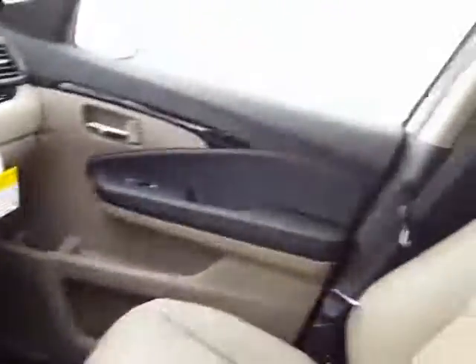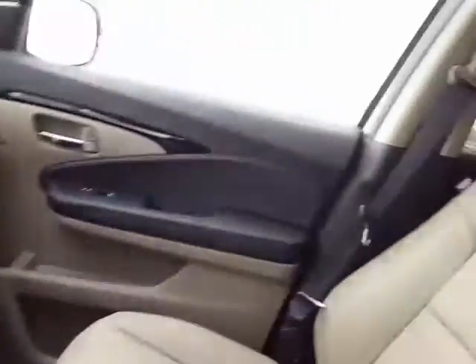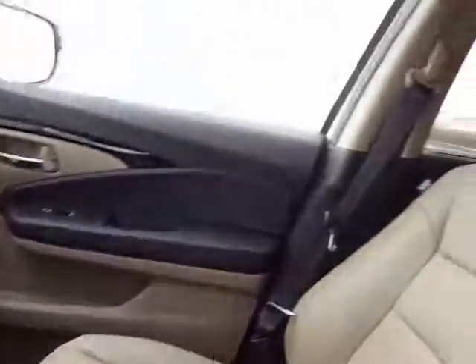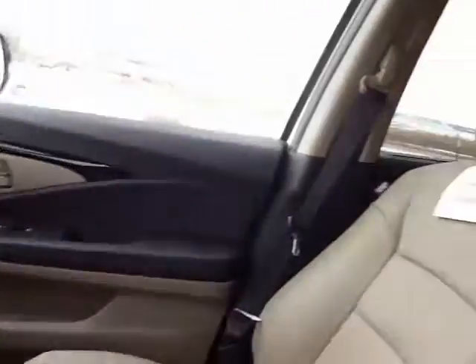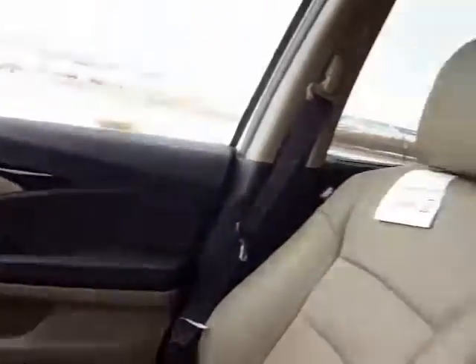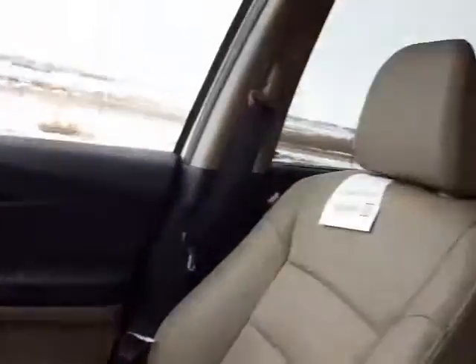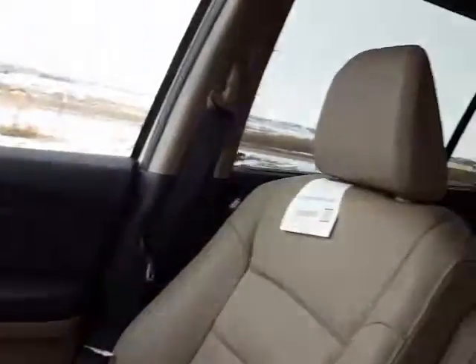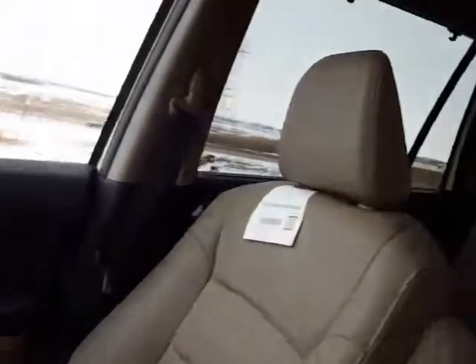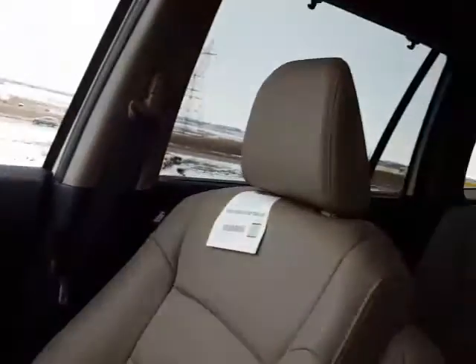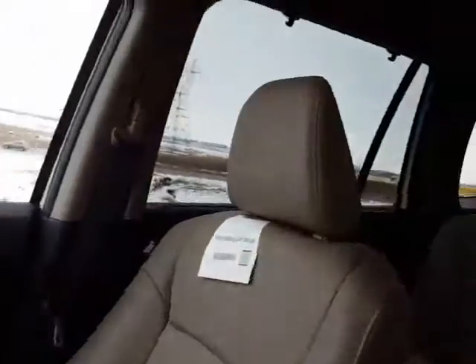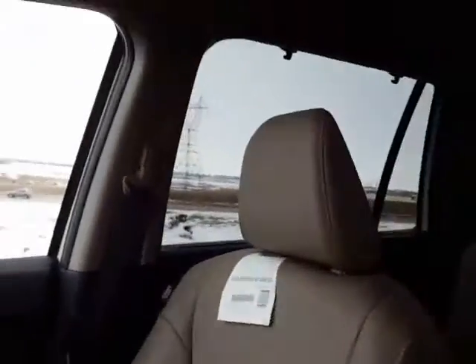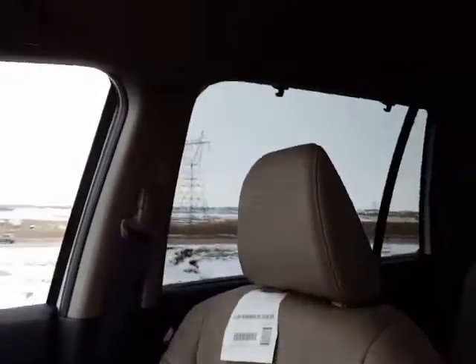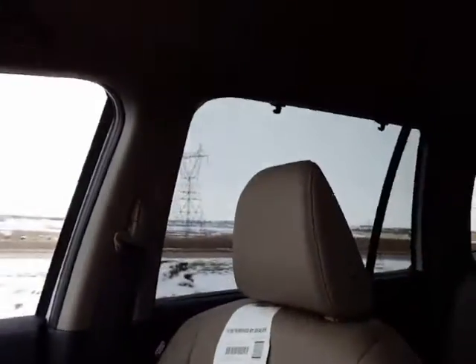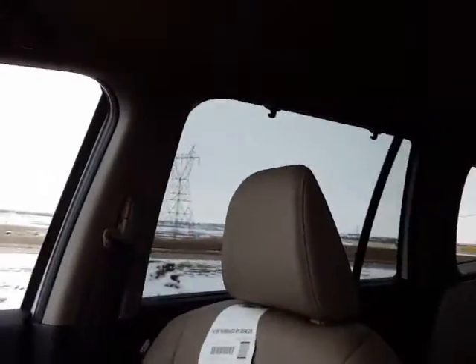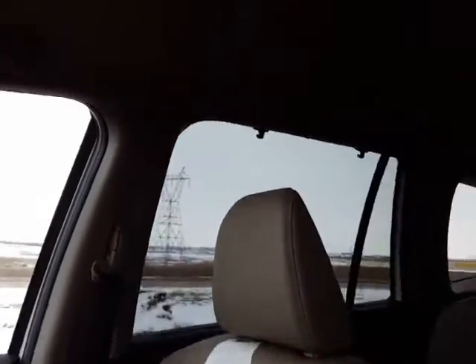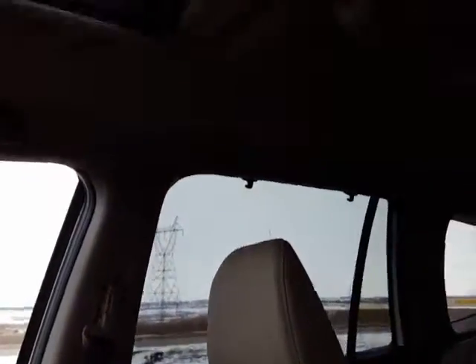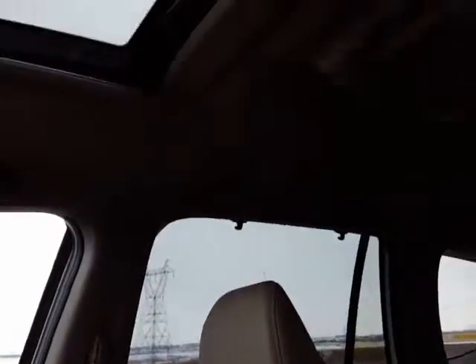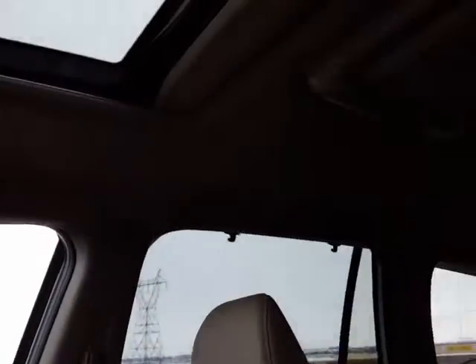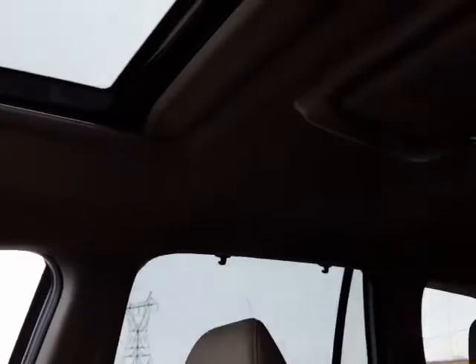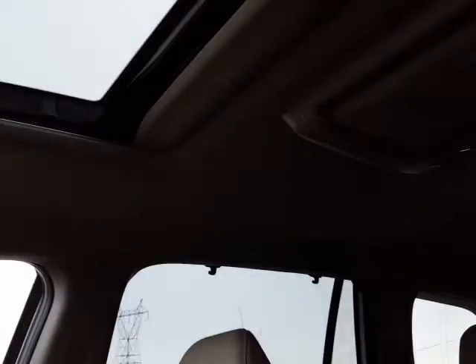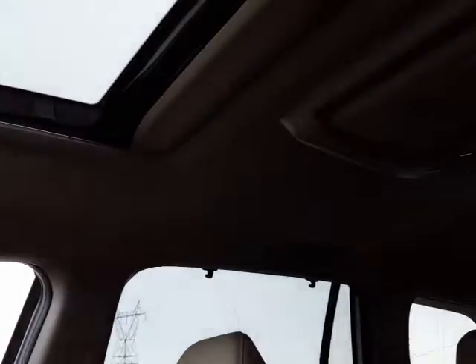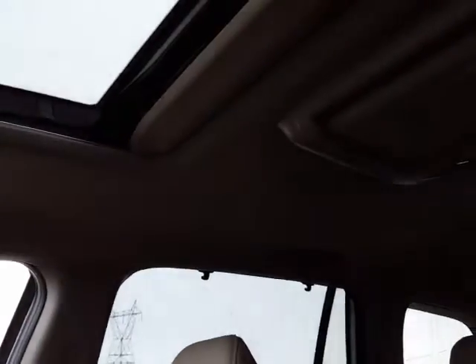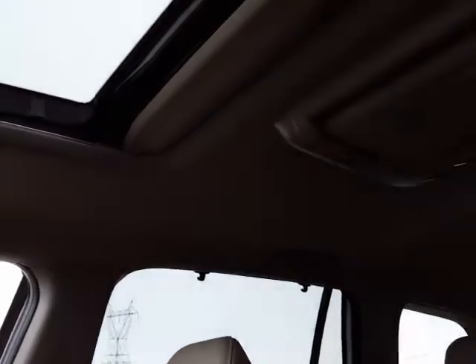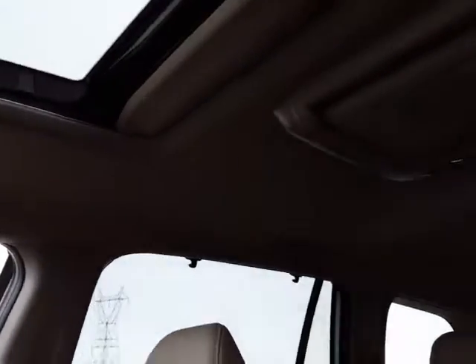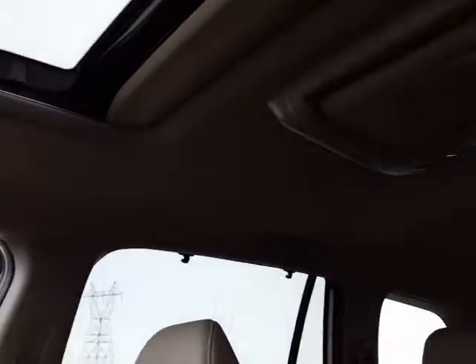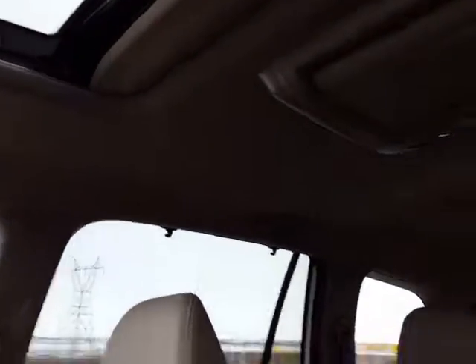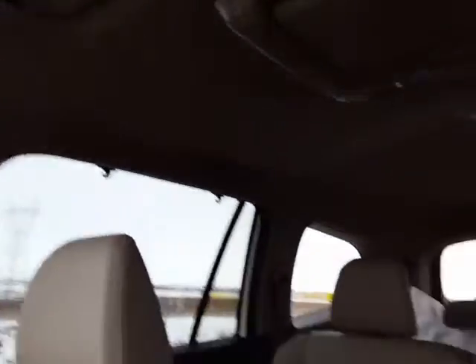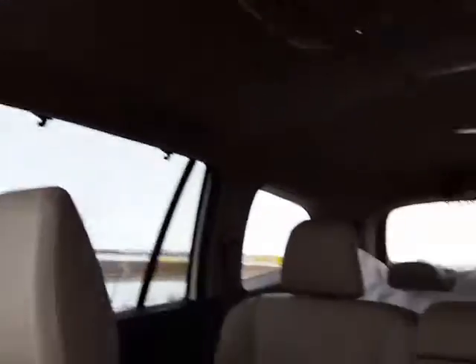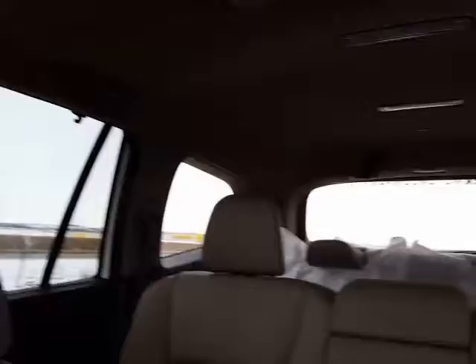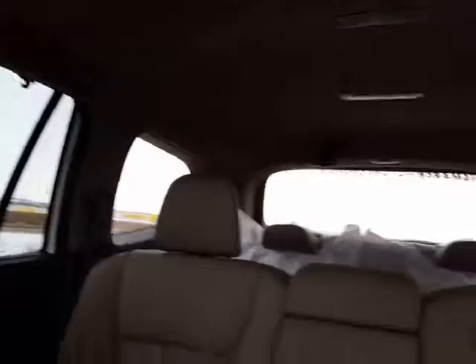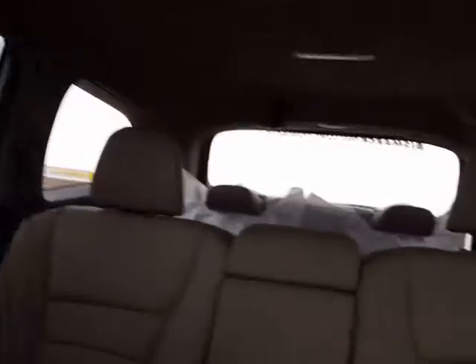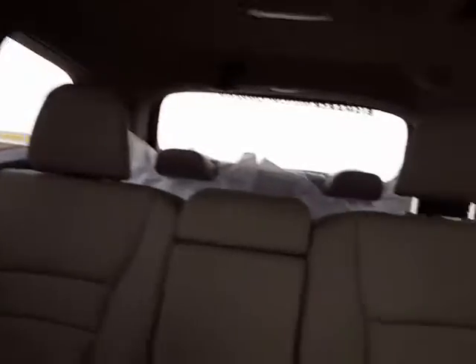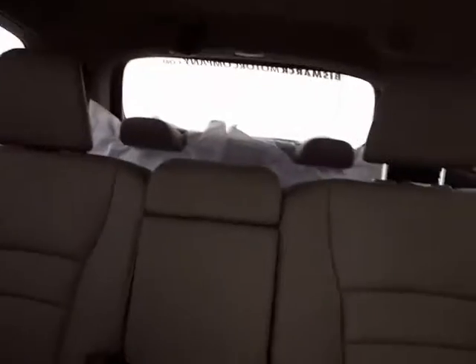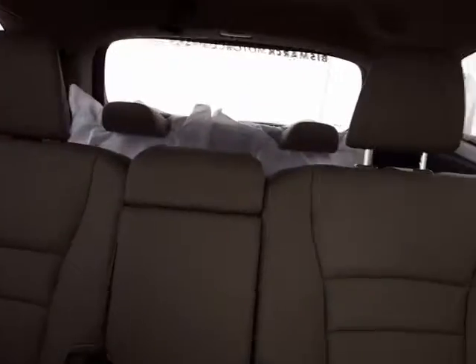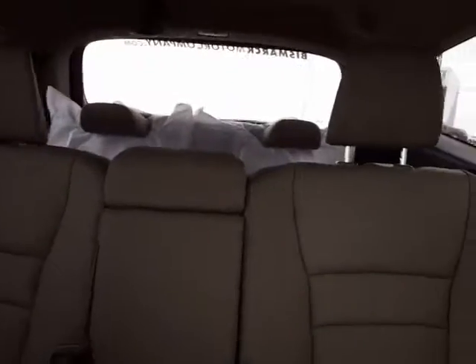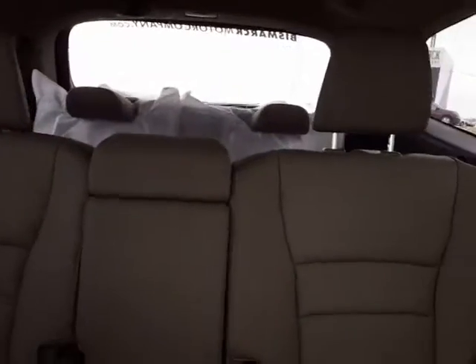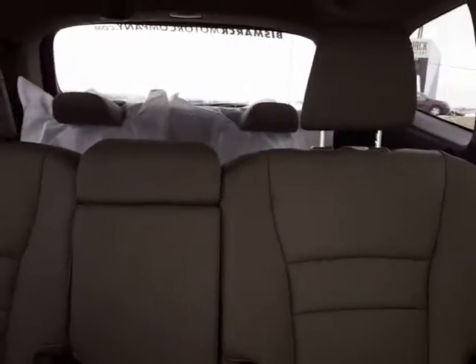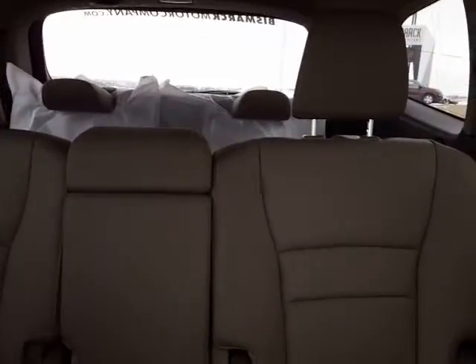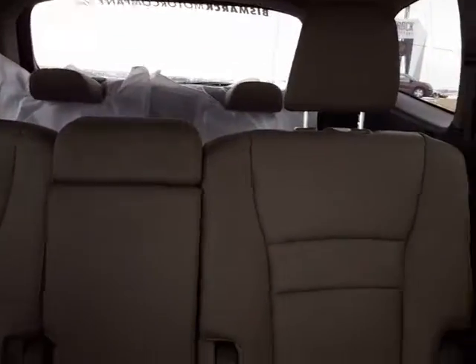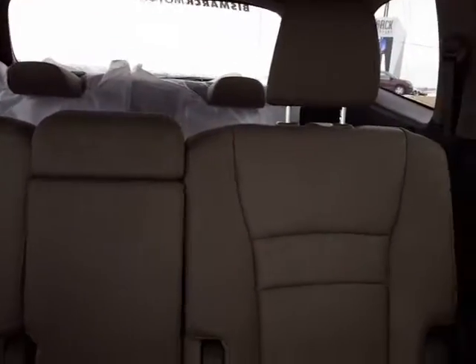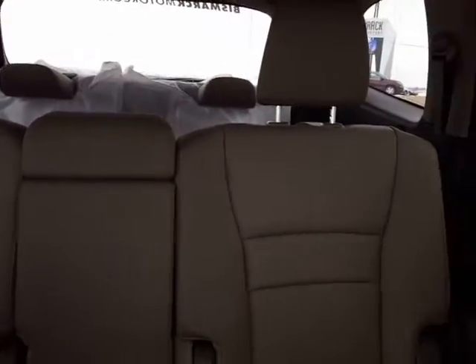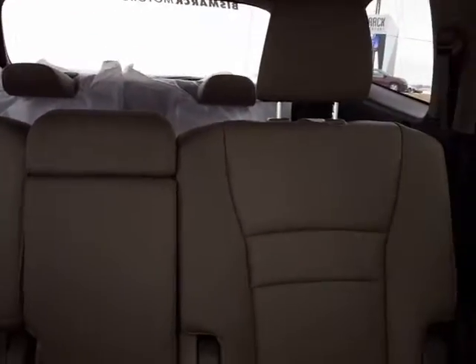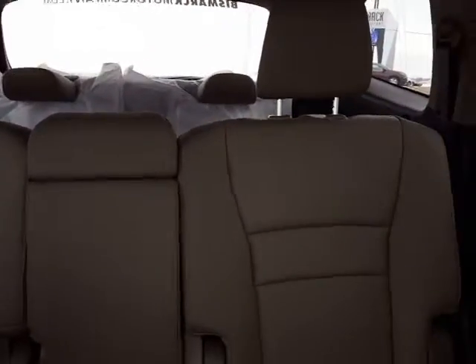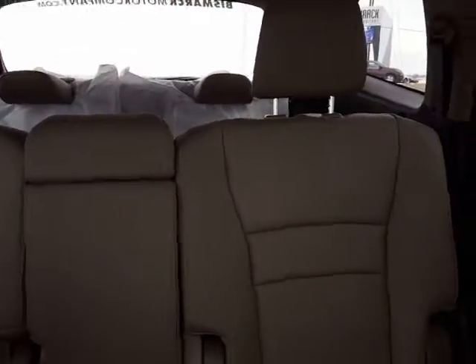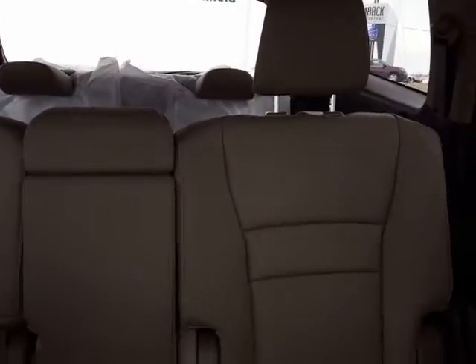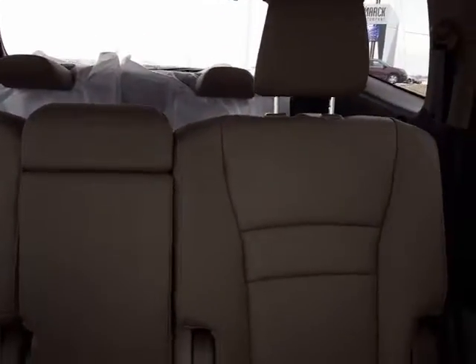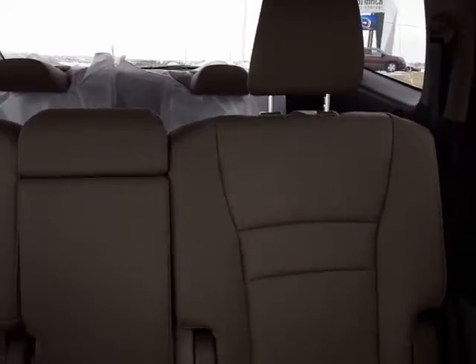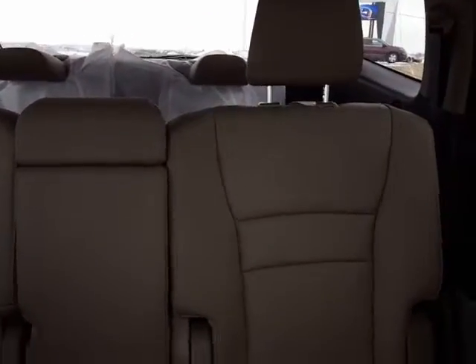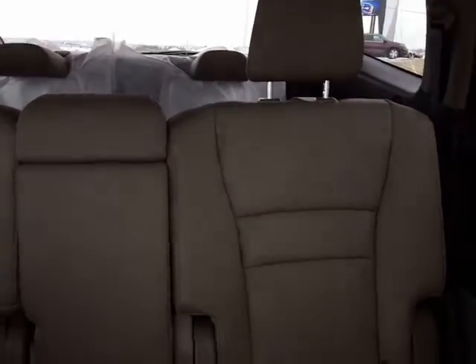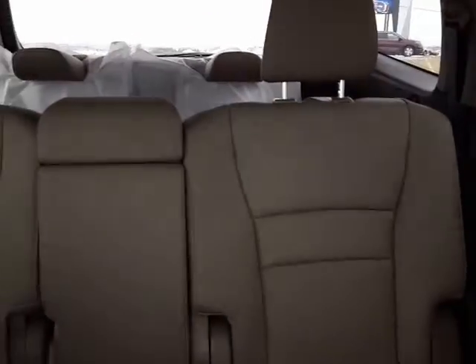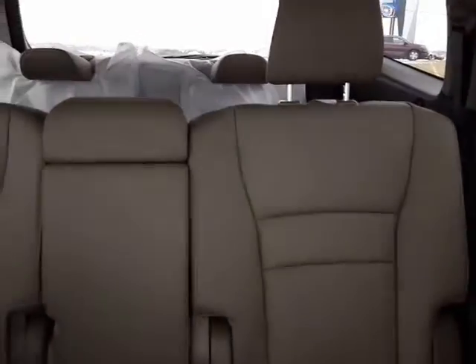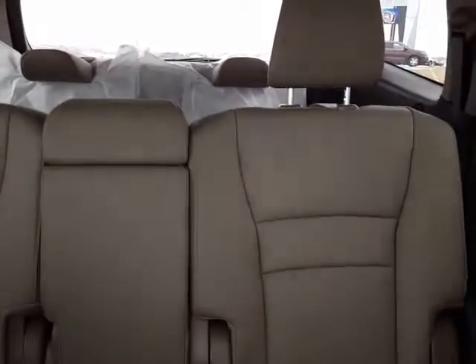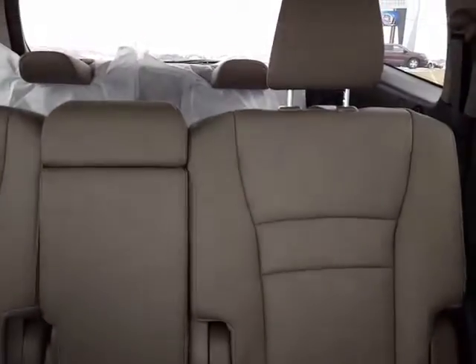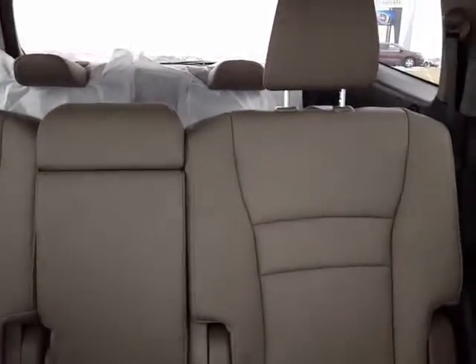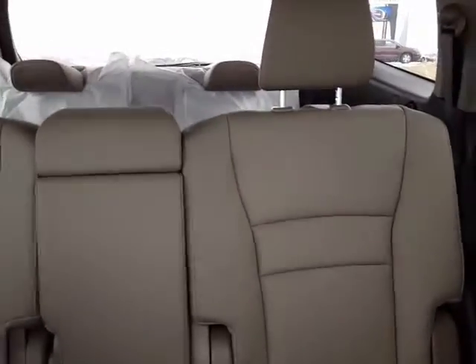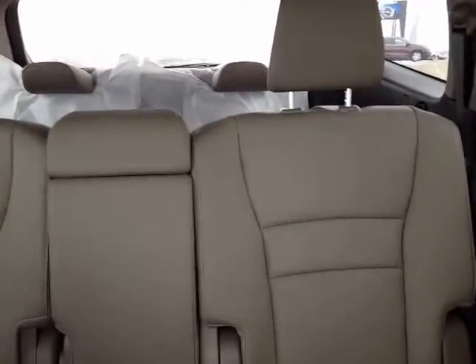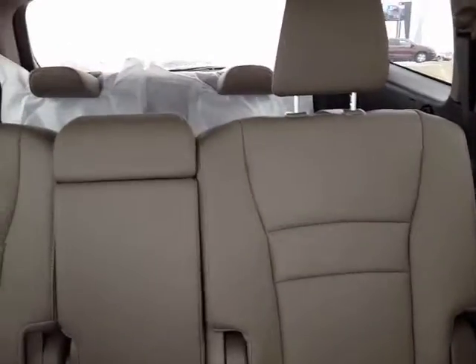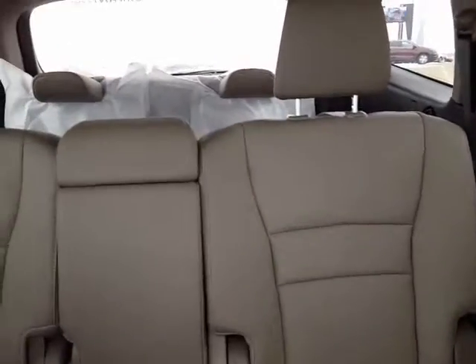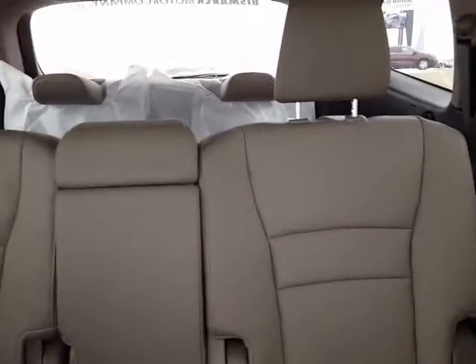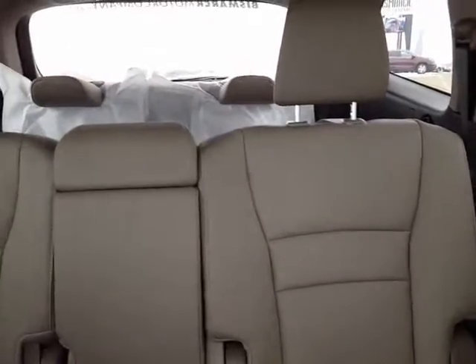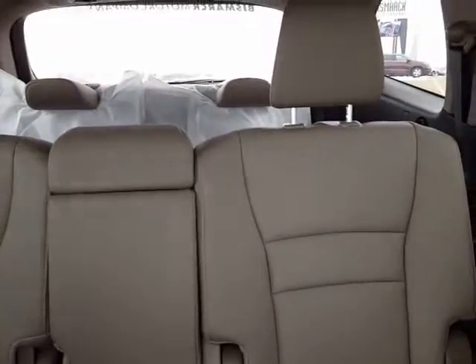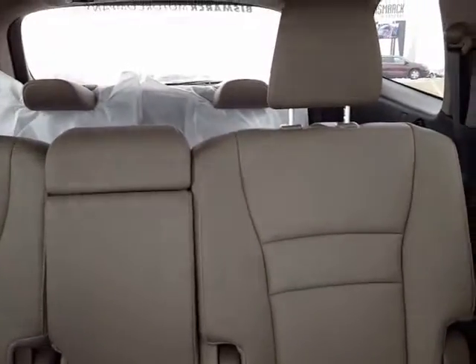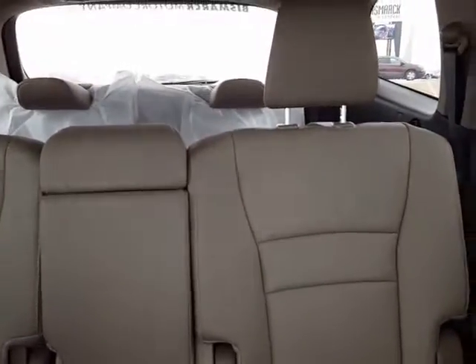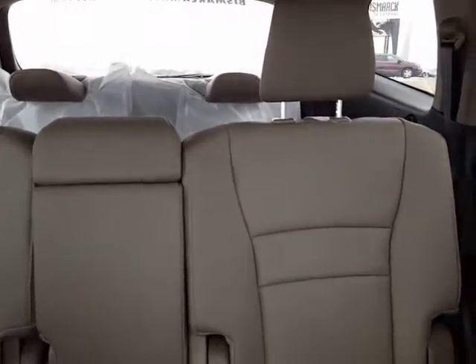You have a sunroof in here as well as a DVD player, bench middle seat, and bench rear seat.